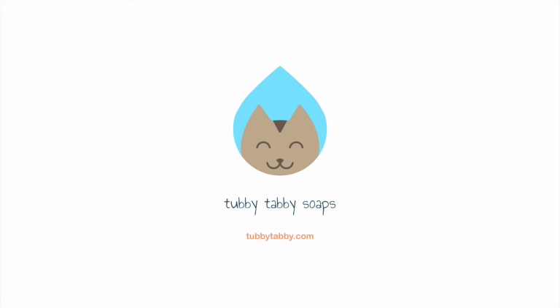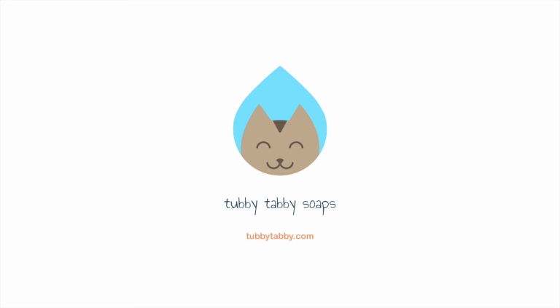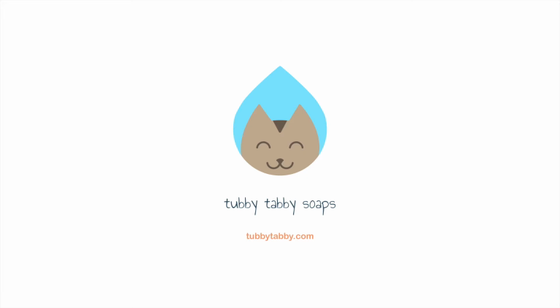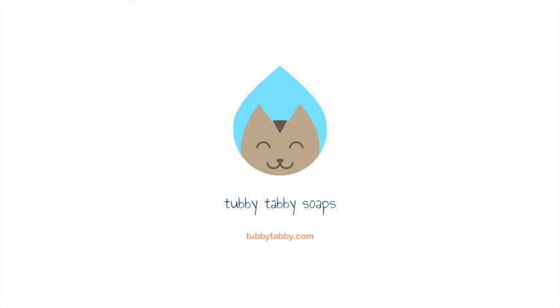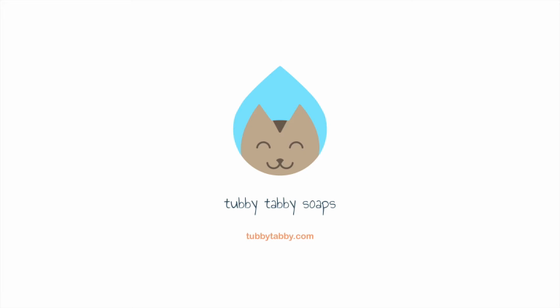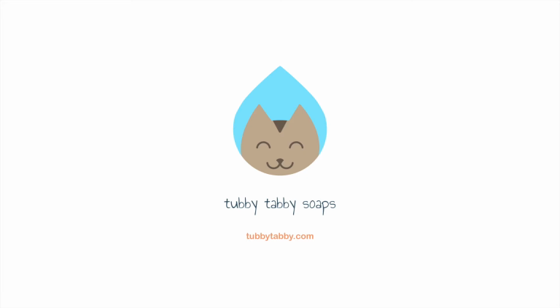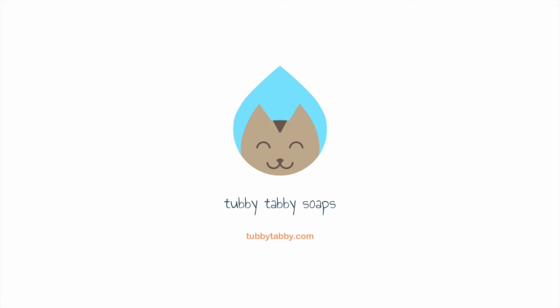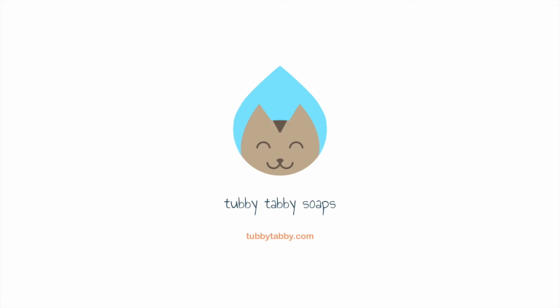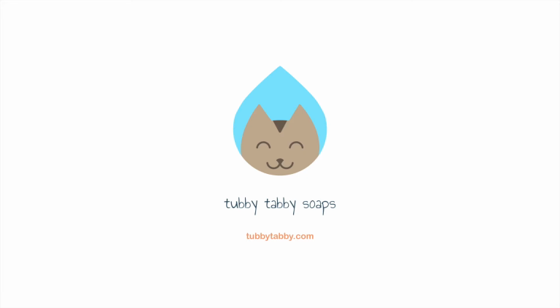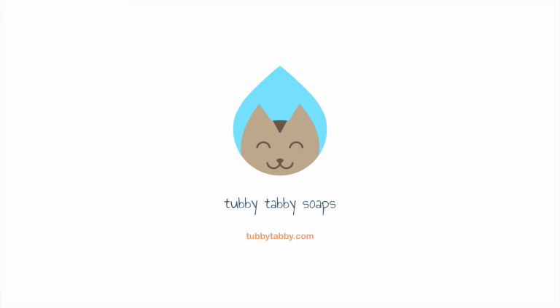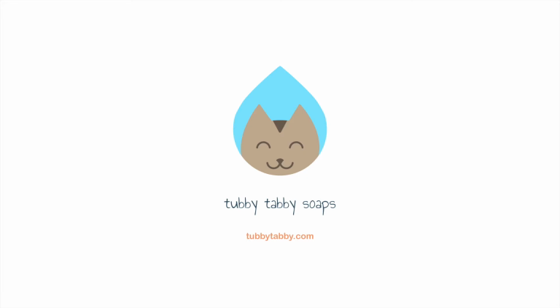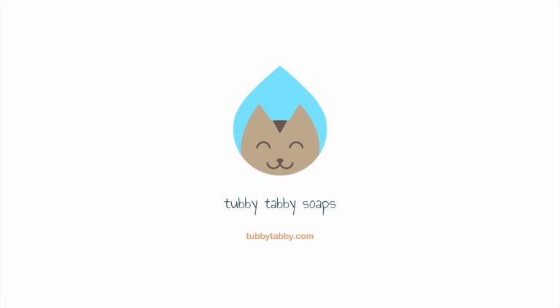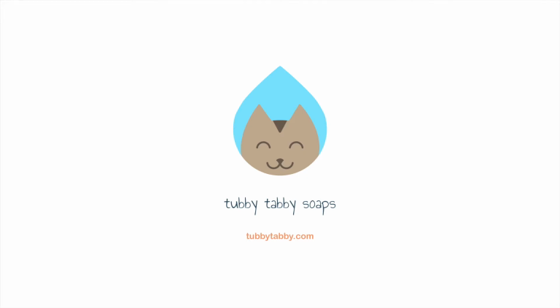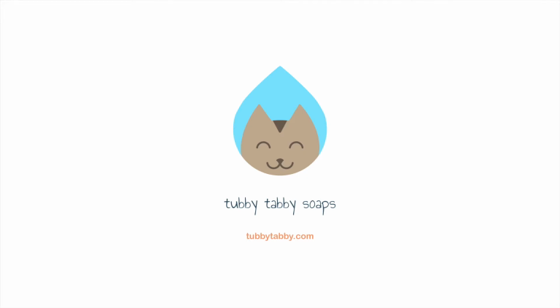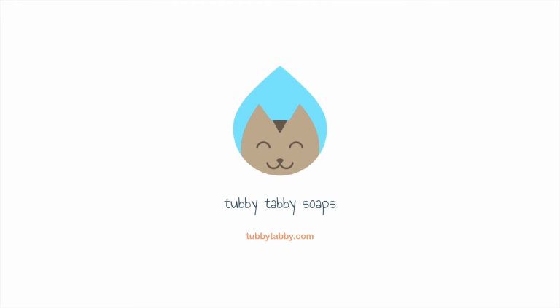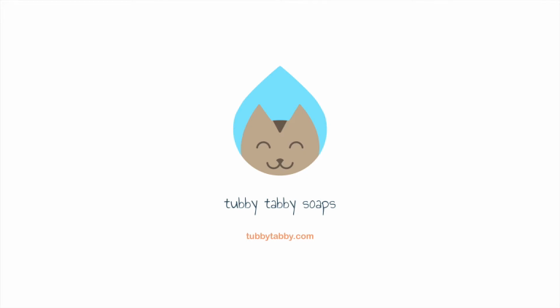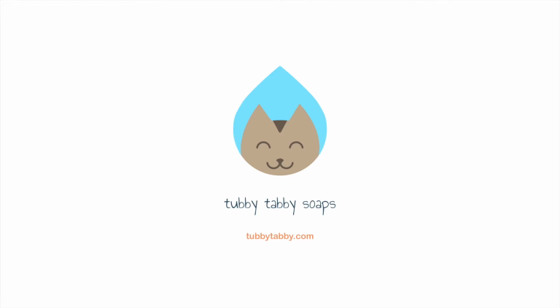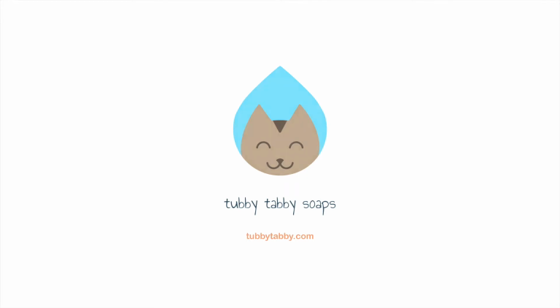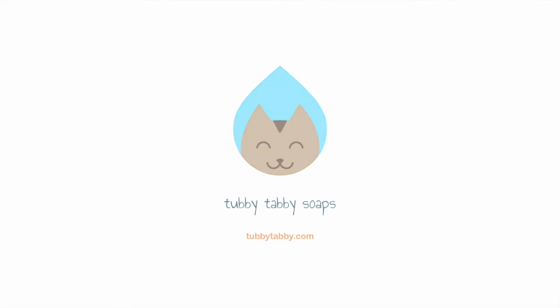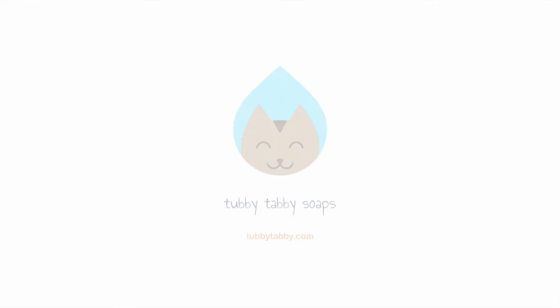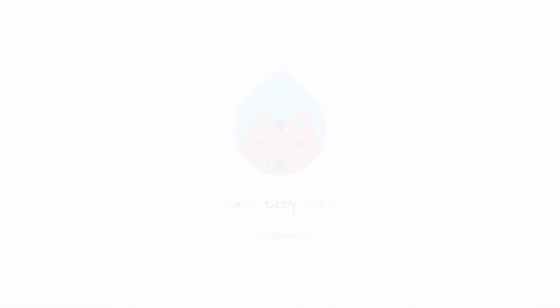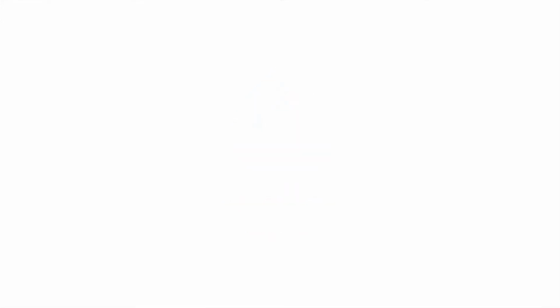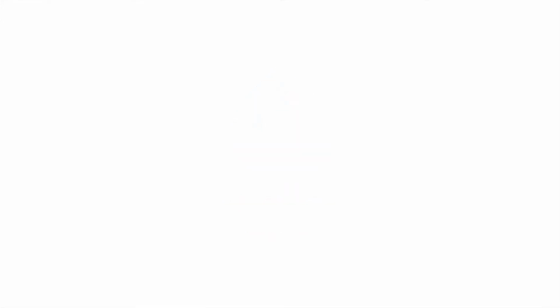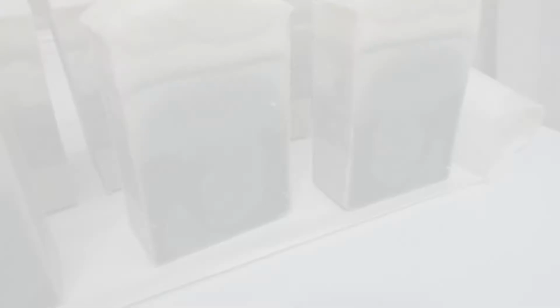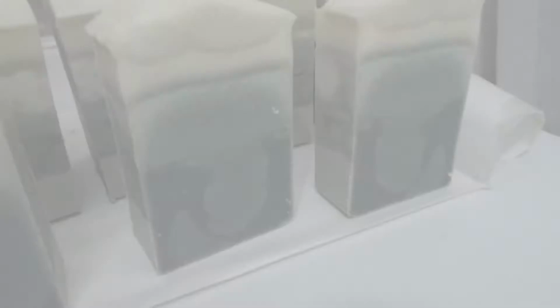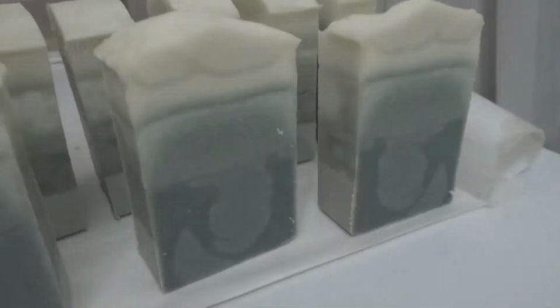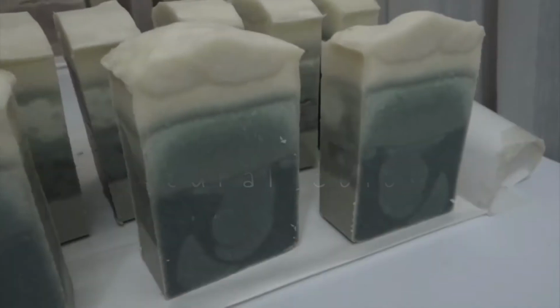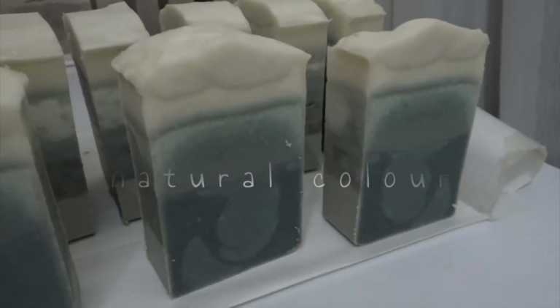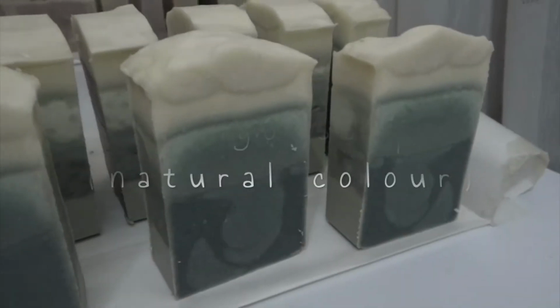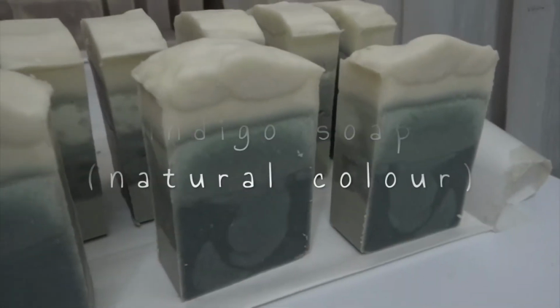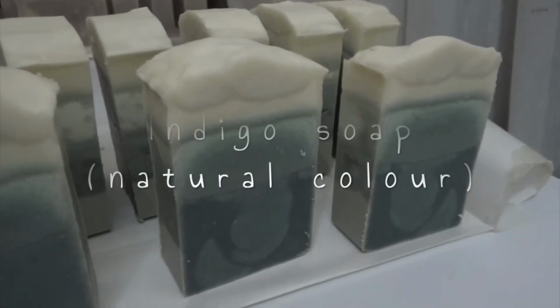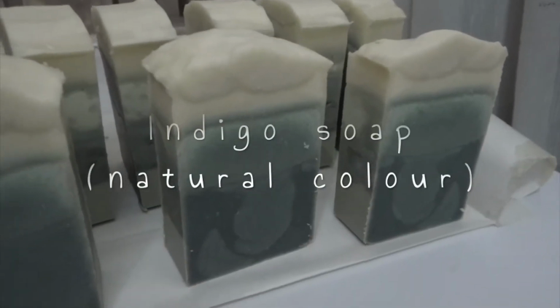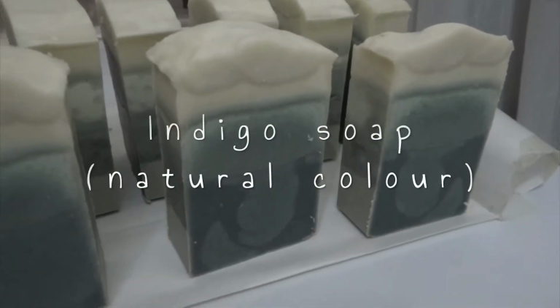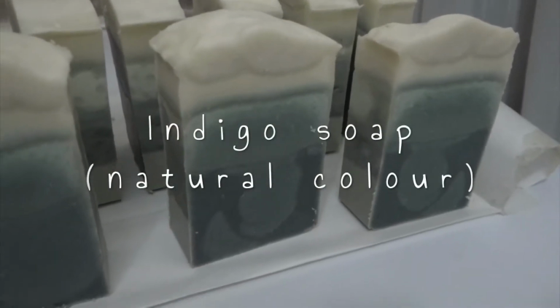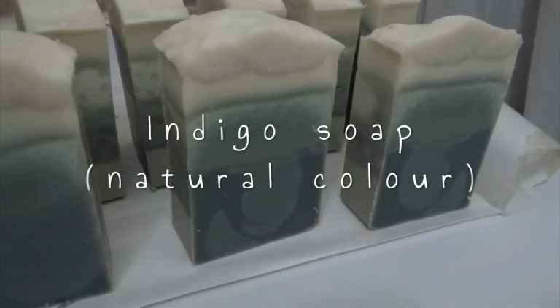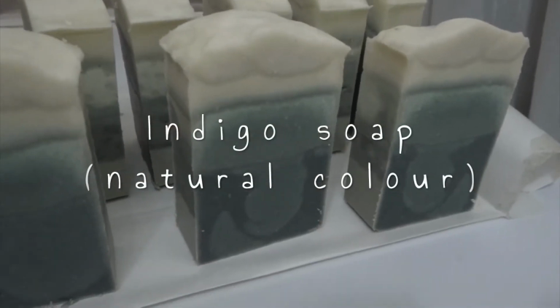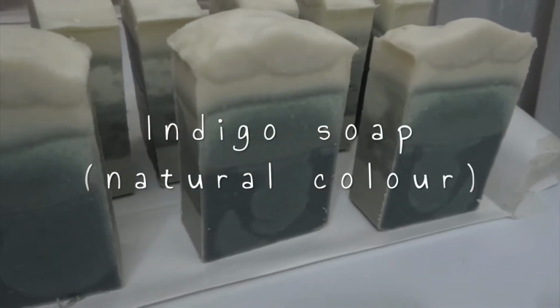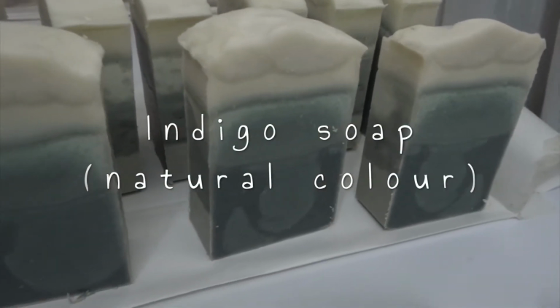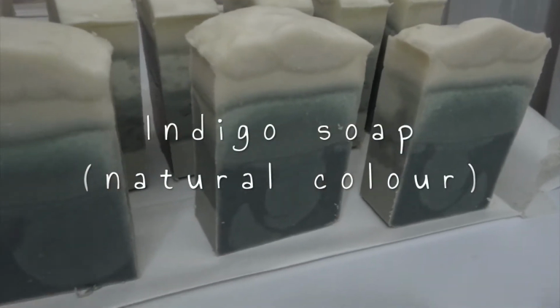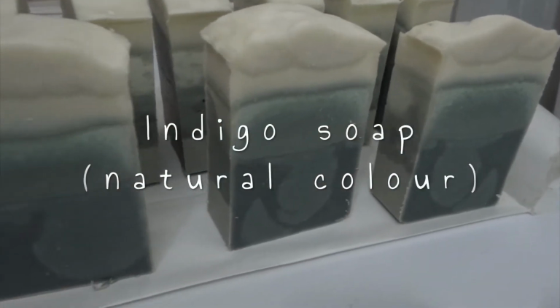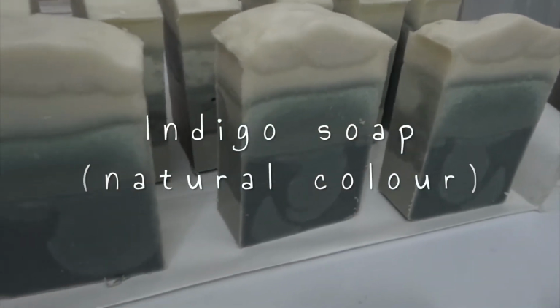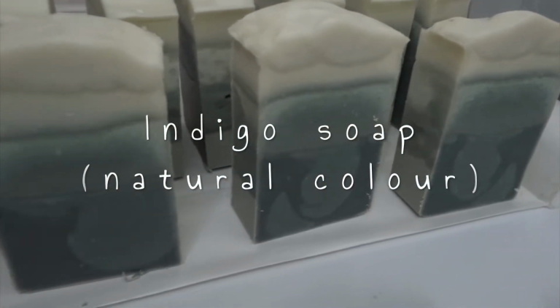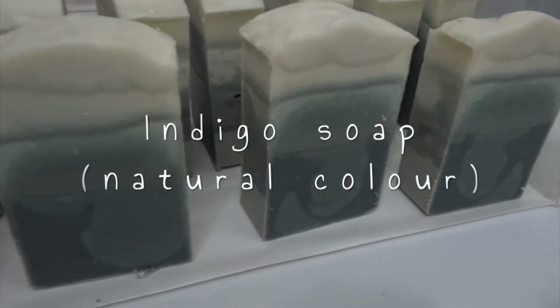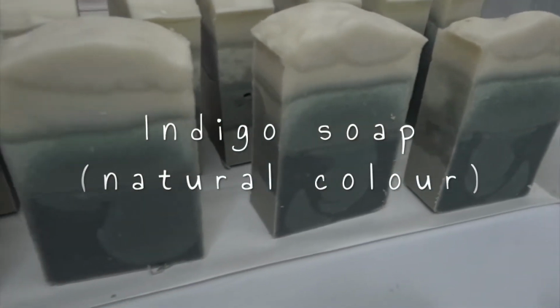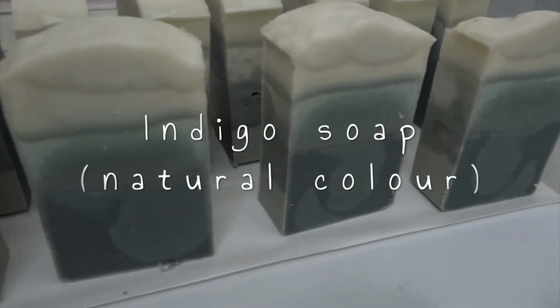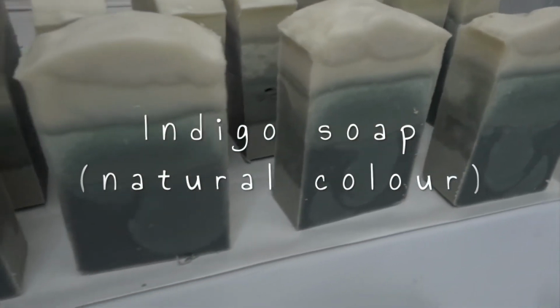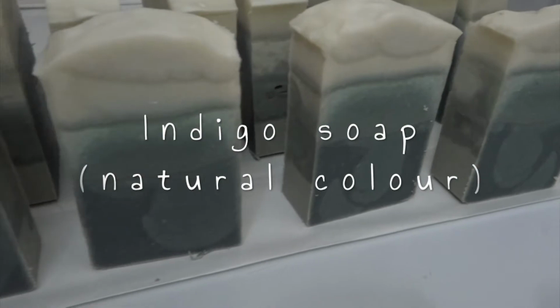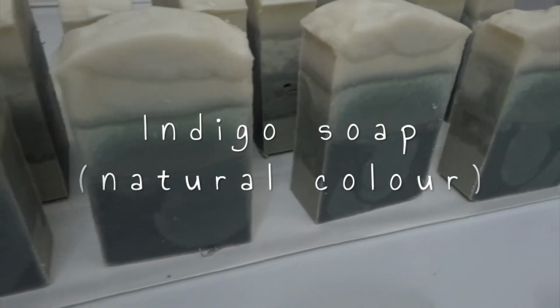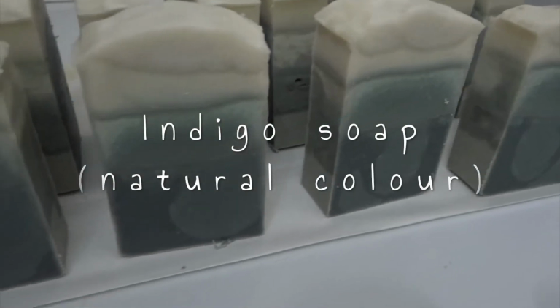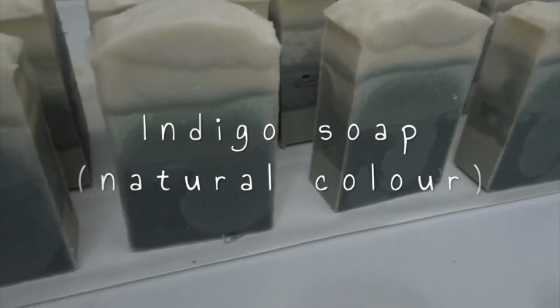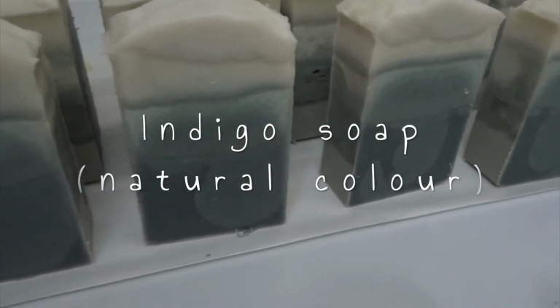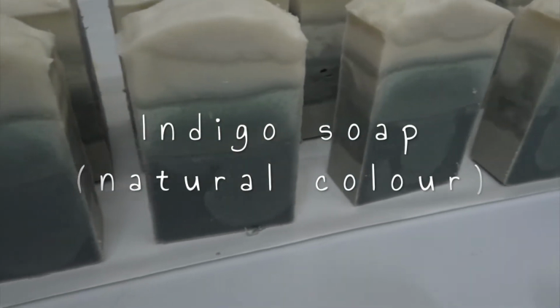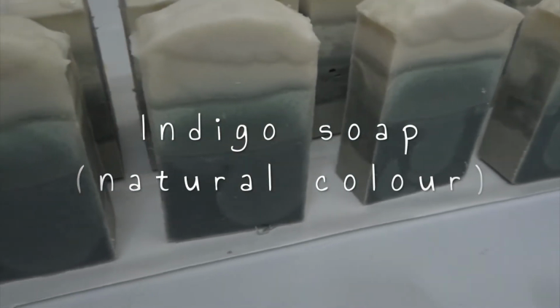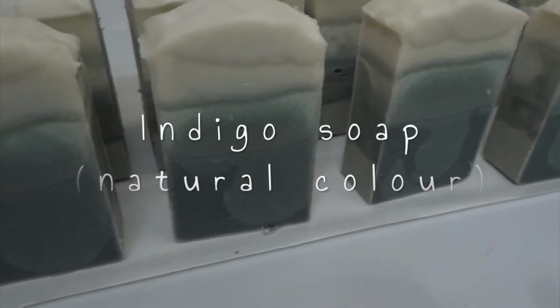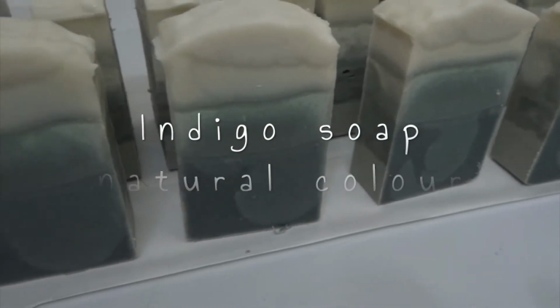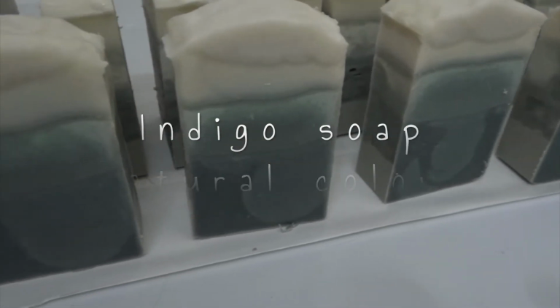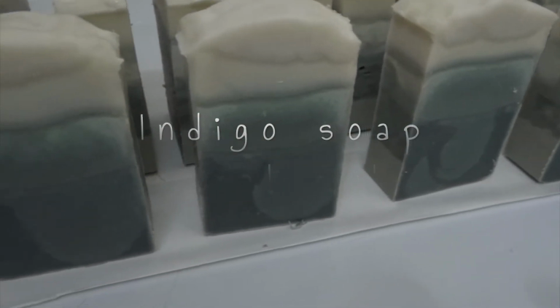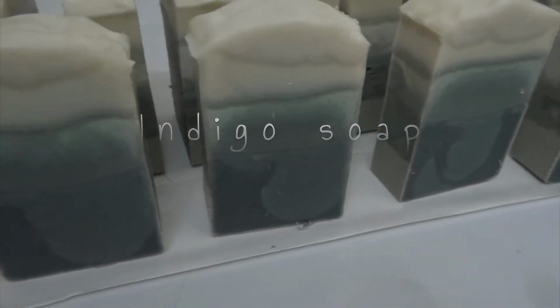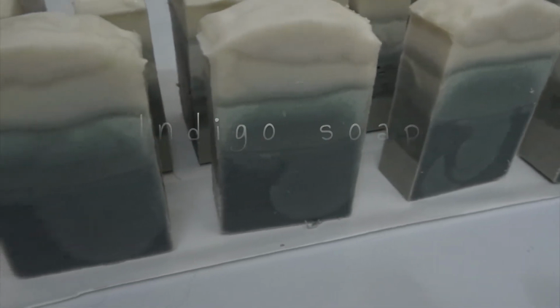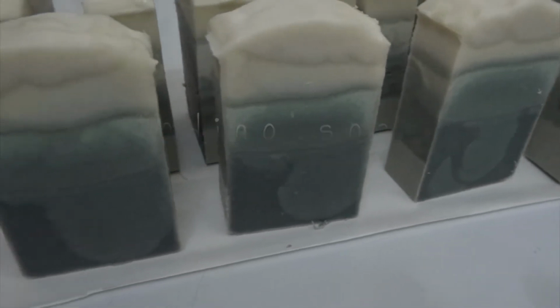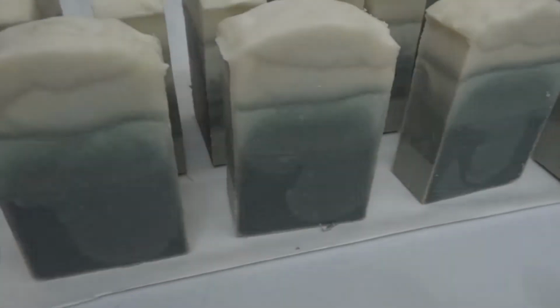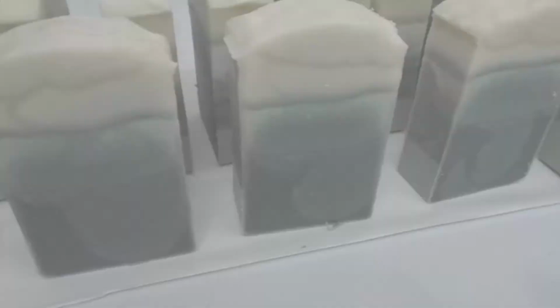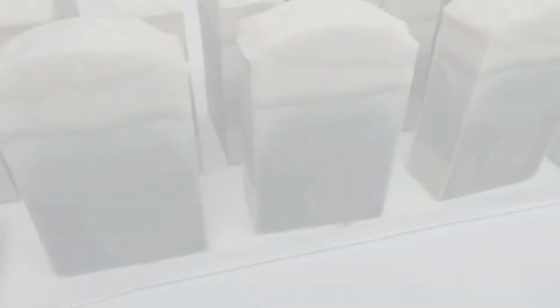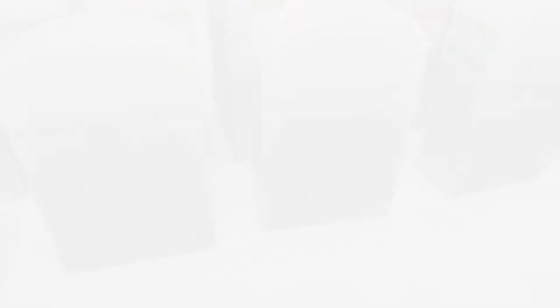Hey folks, thanks for joining us today. Today we're making our all-natural indigo colored soap and this is called Haven't the Foggiest.